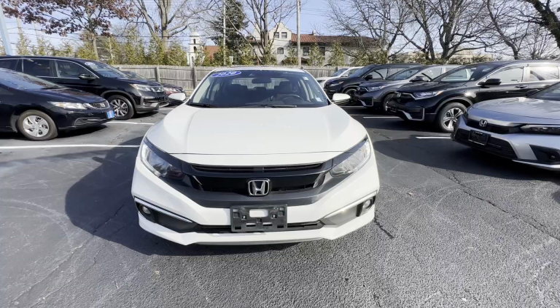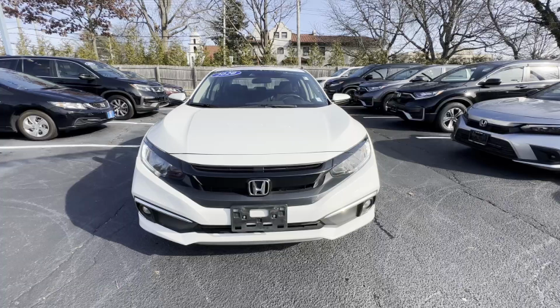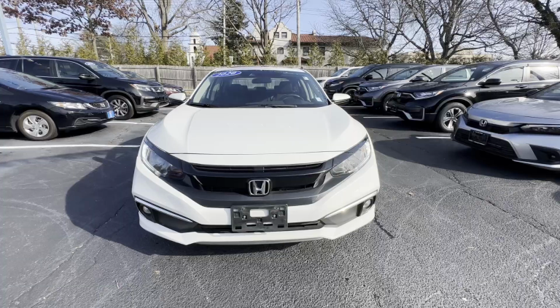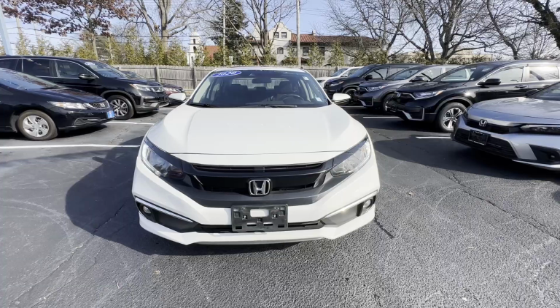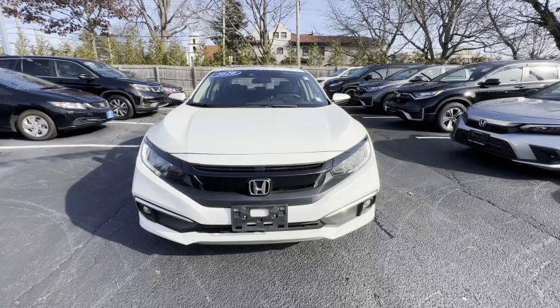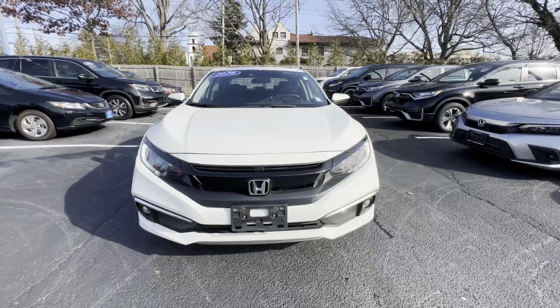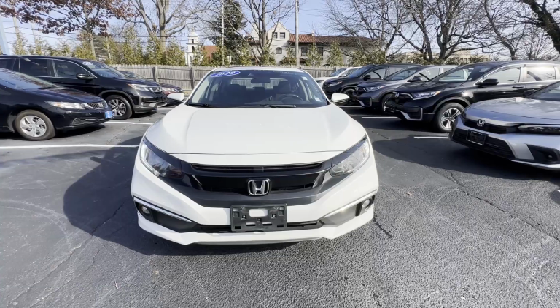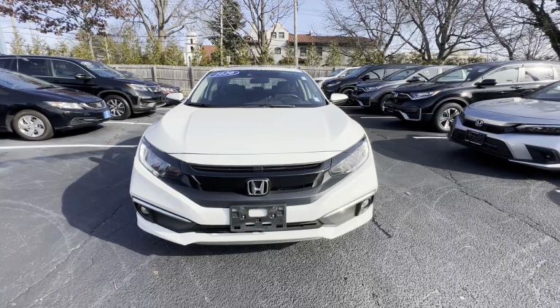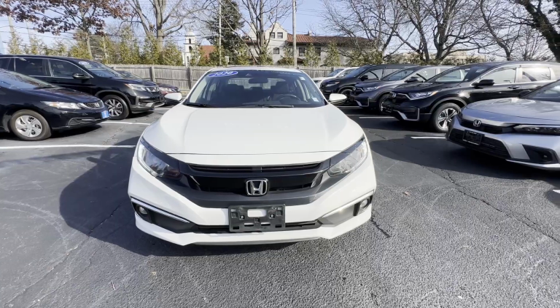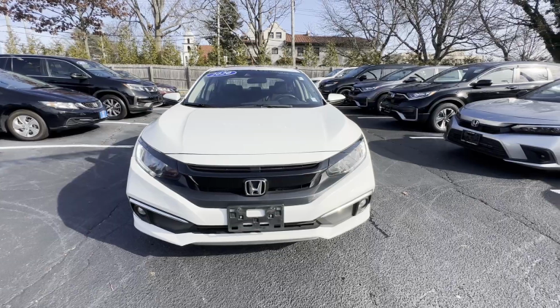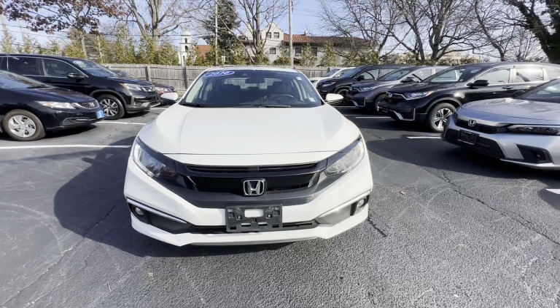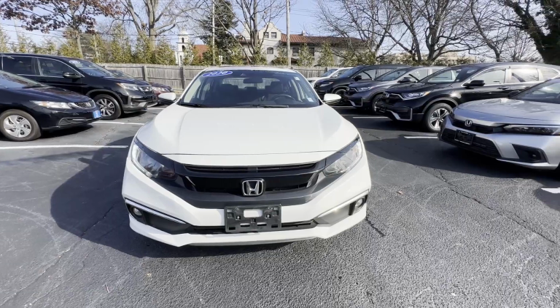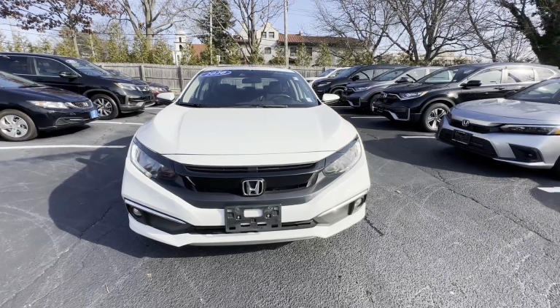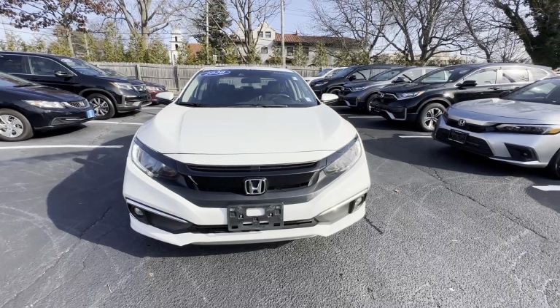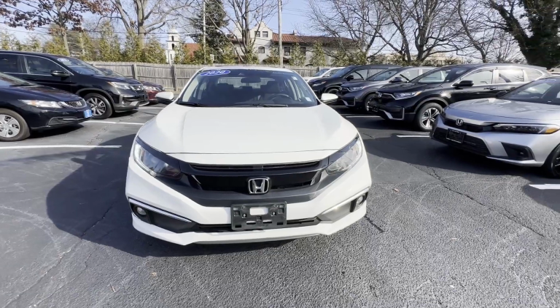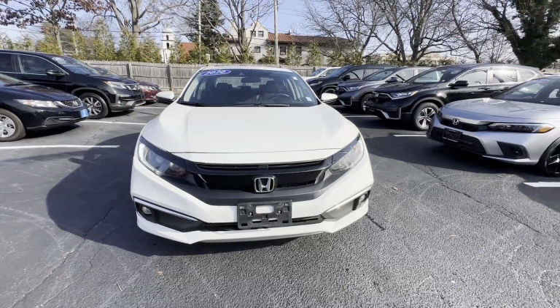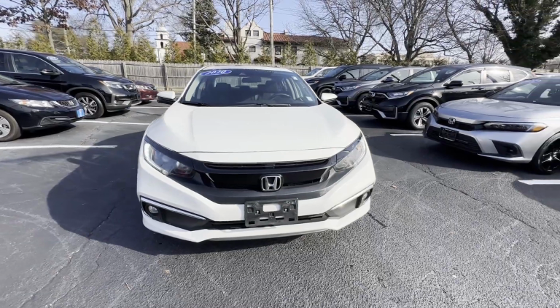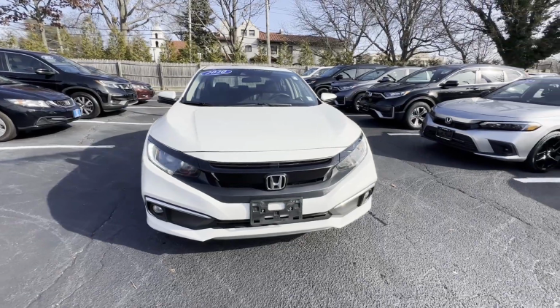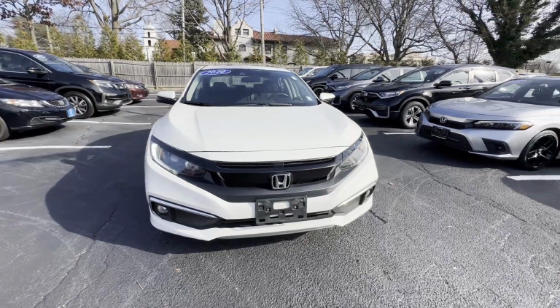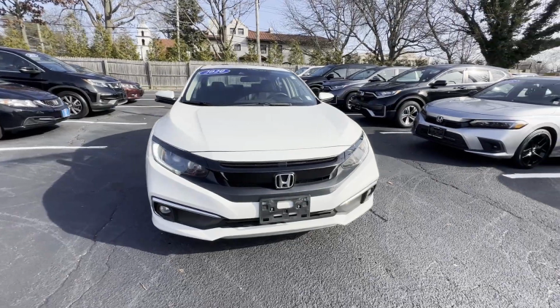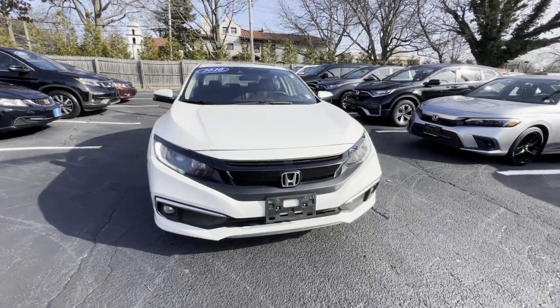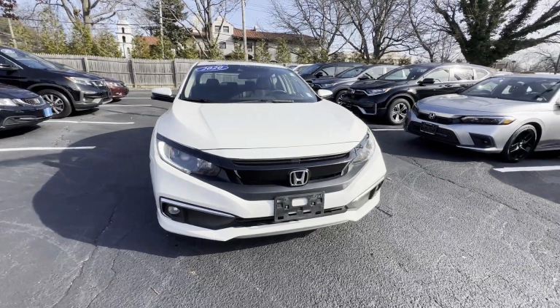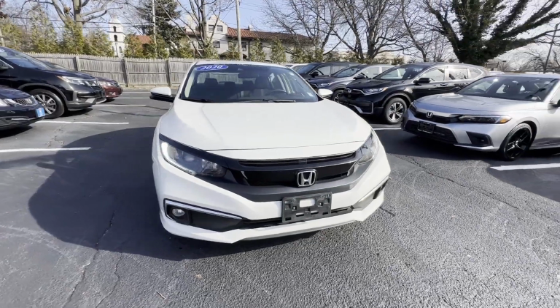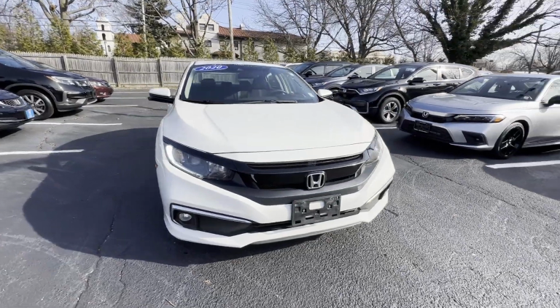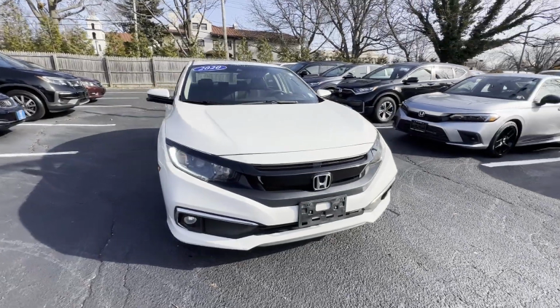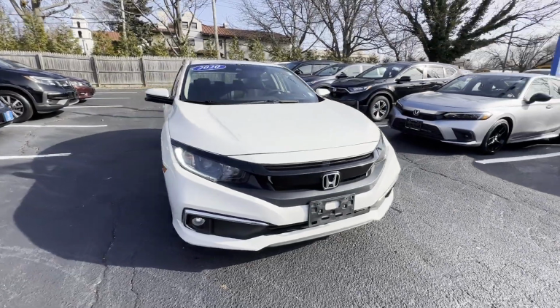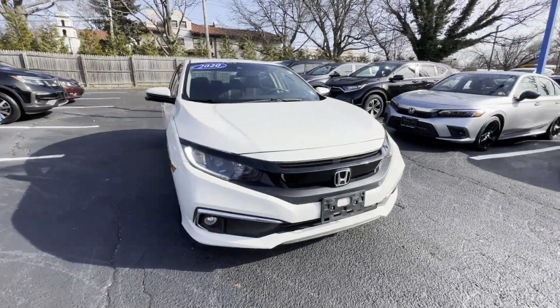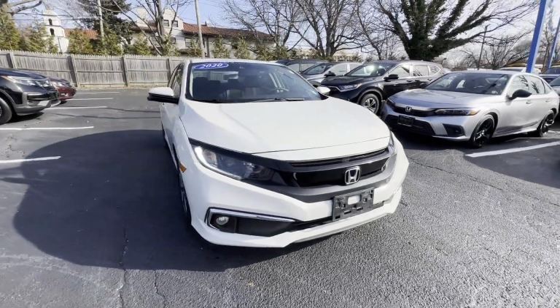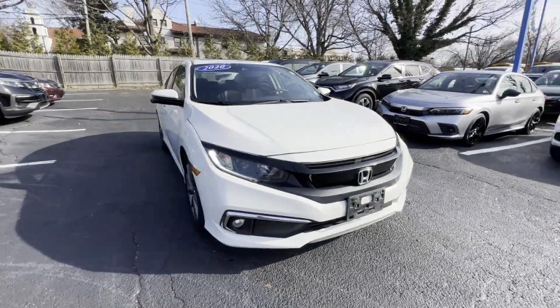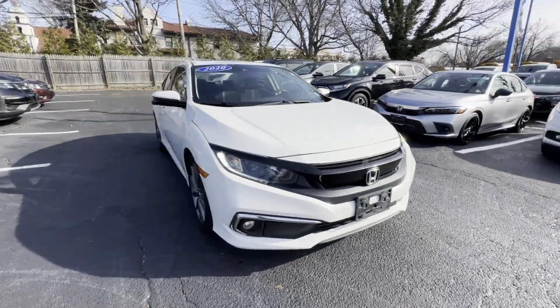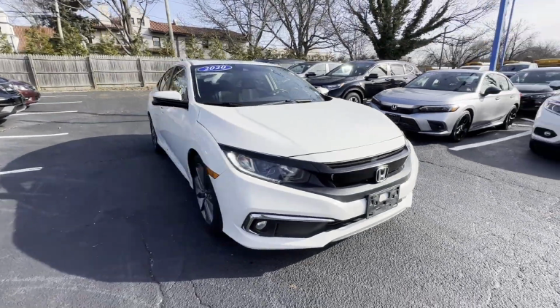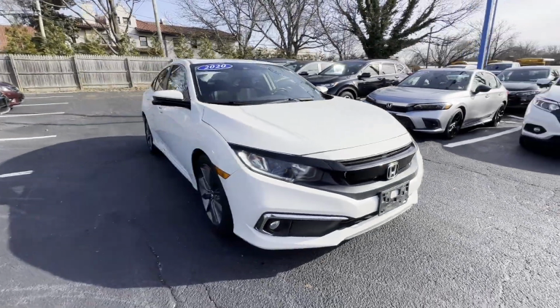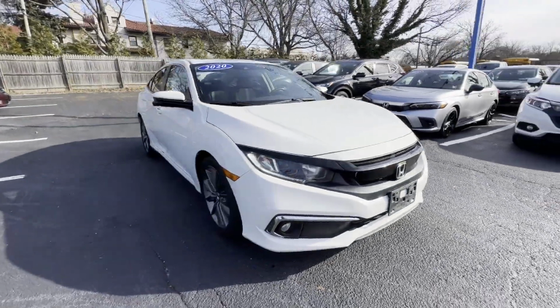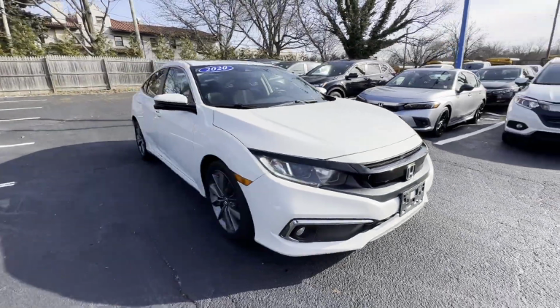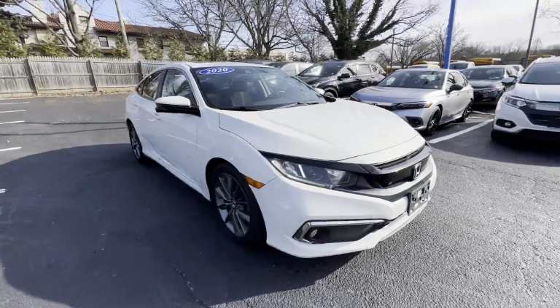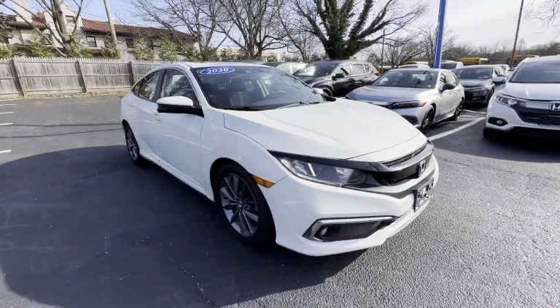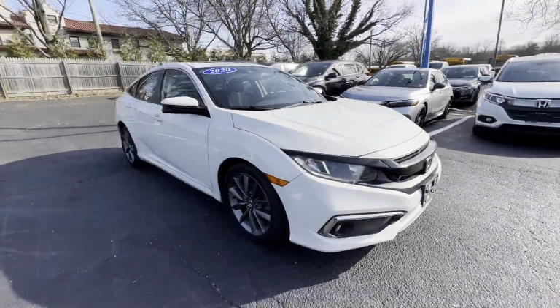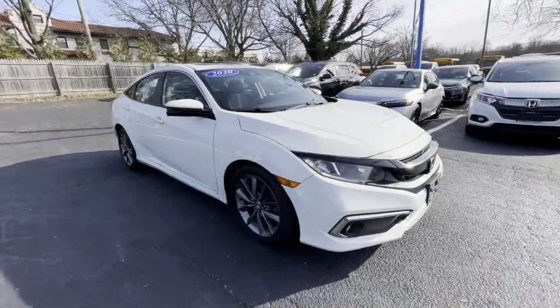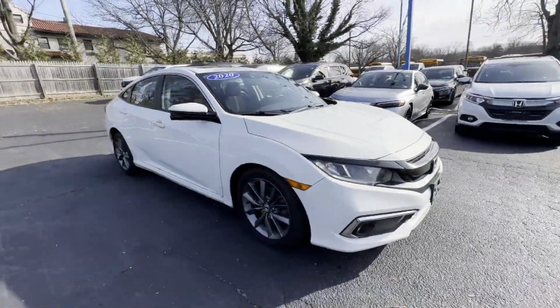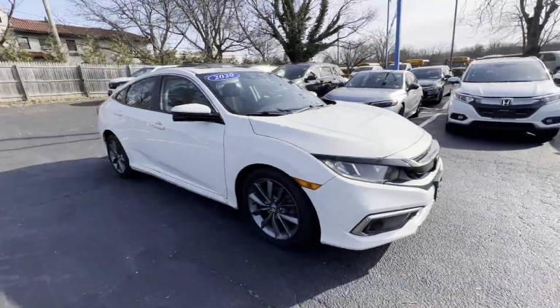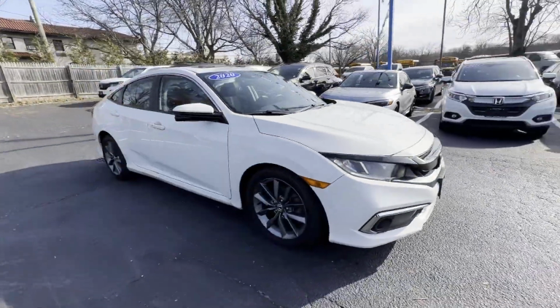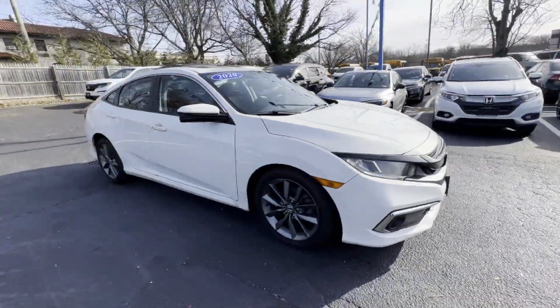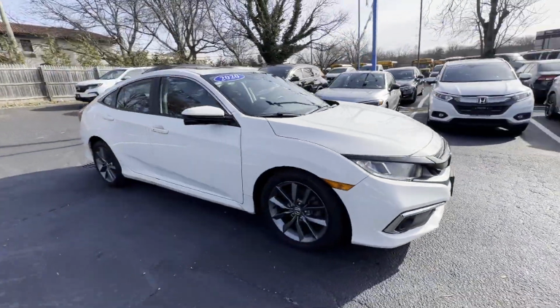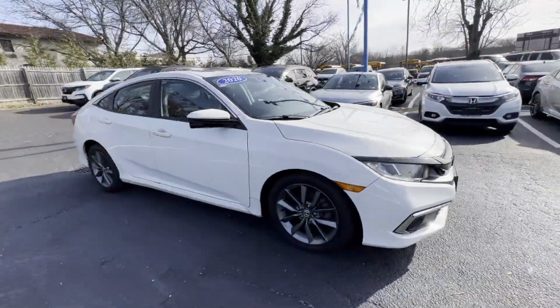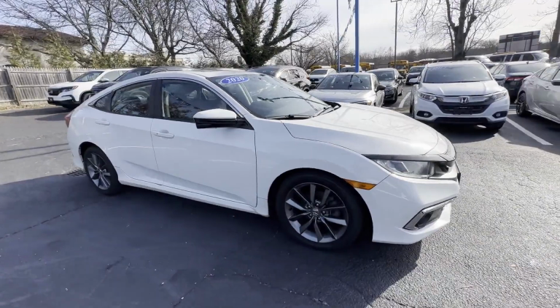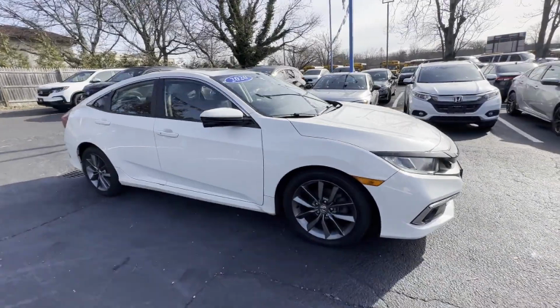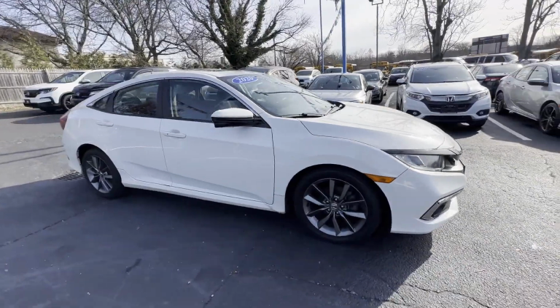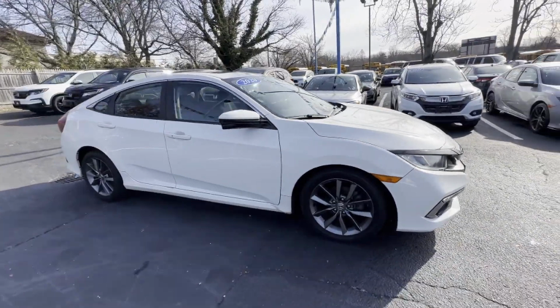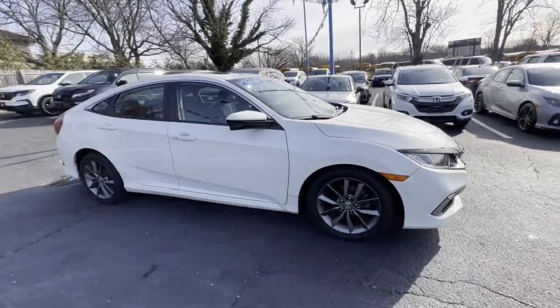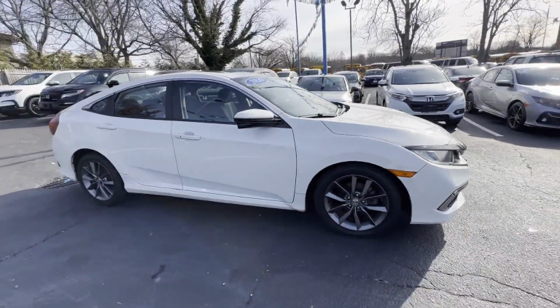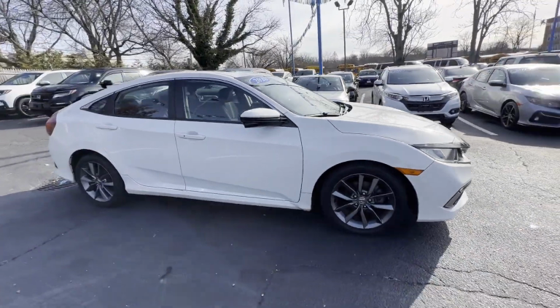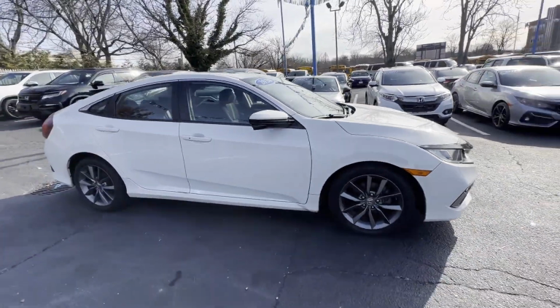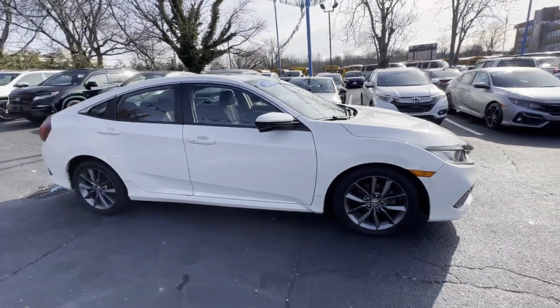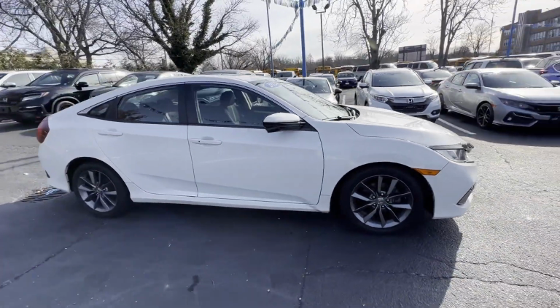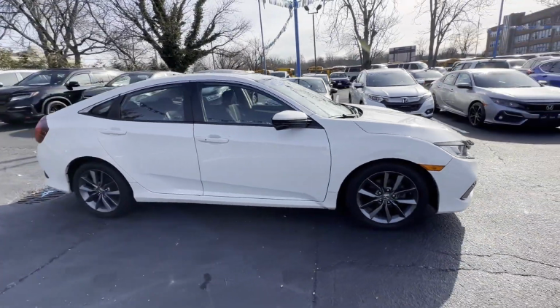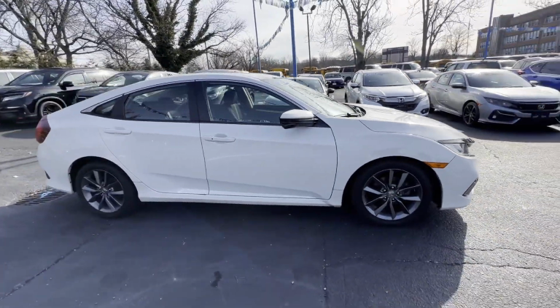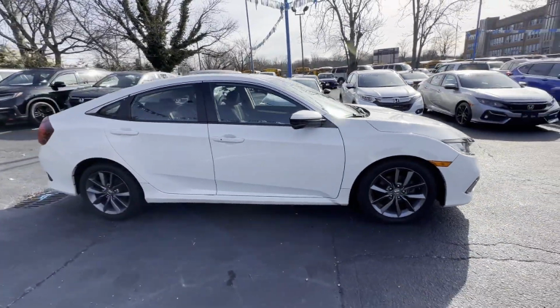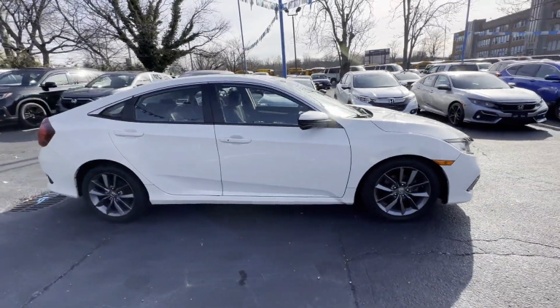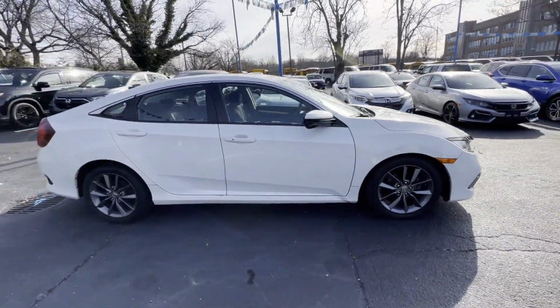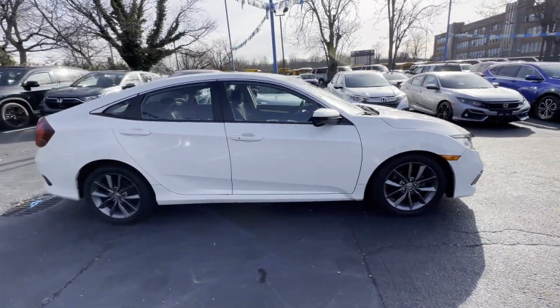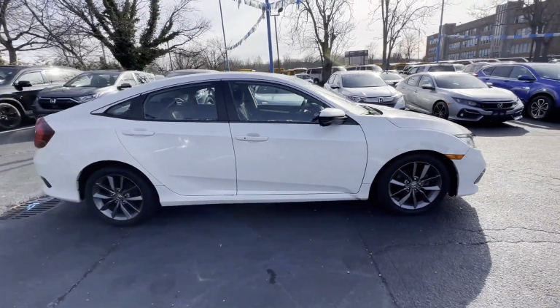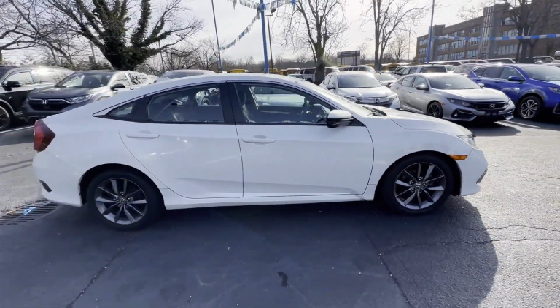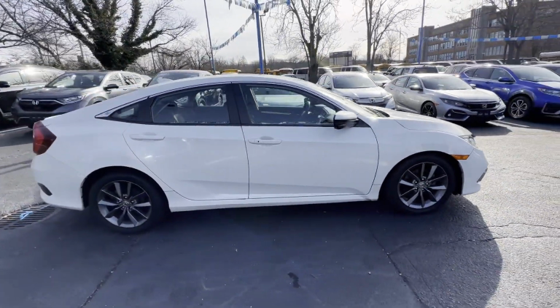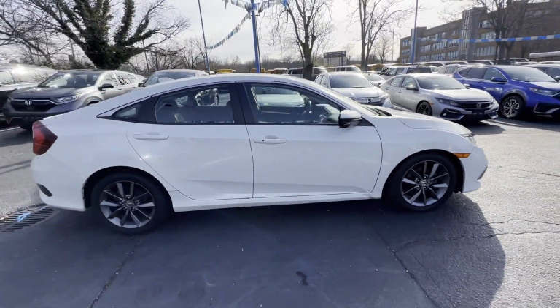2020 Honda Civic Sedan. This sedan combines safety and comfort with style and performance.